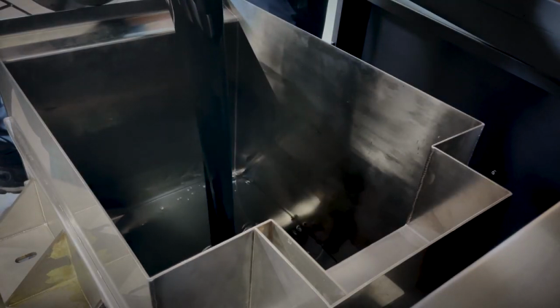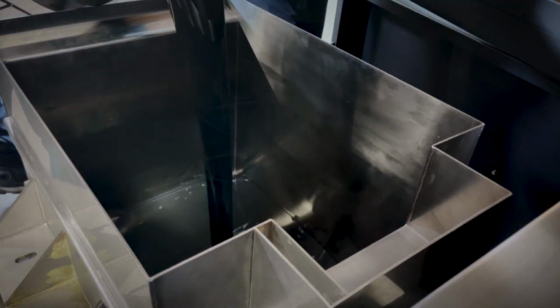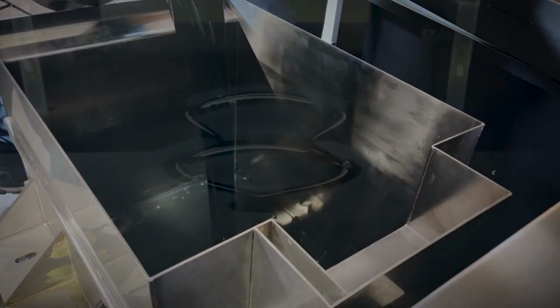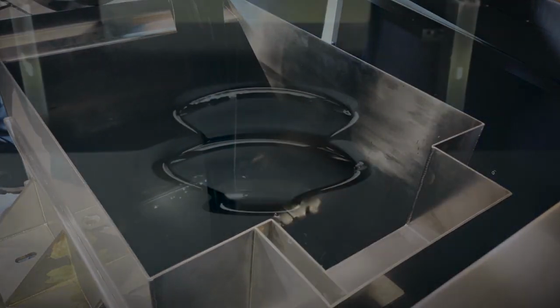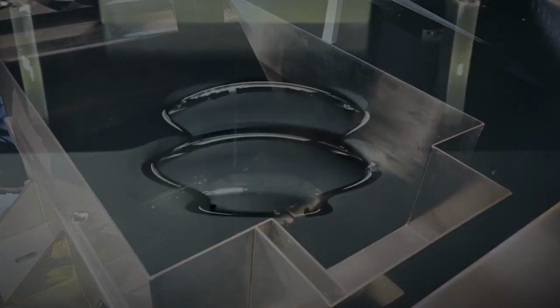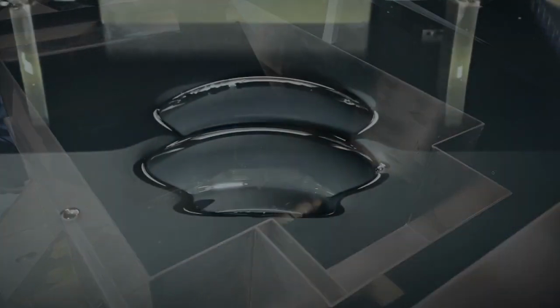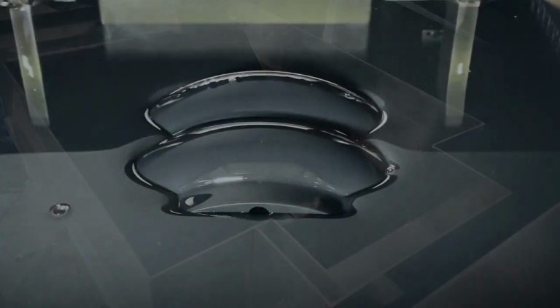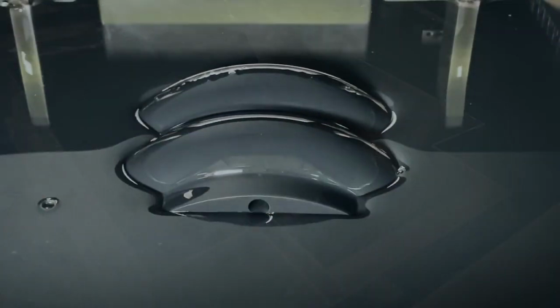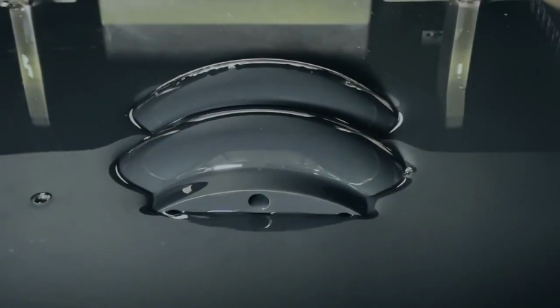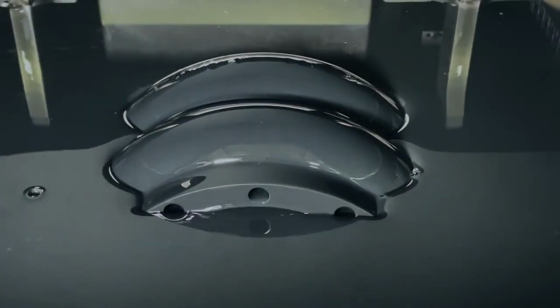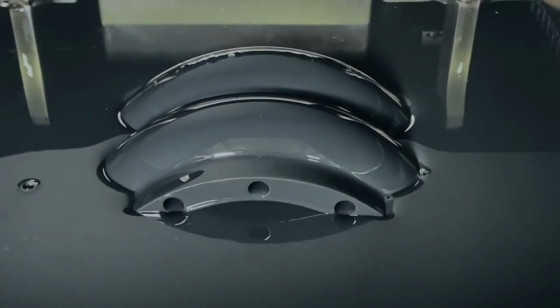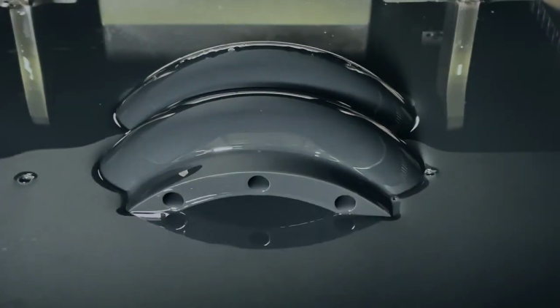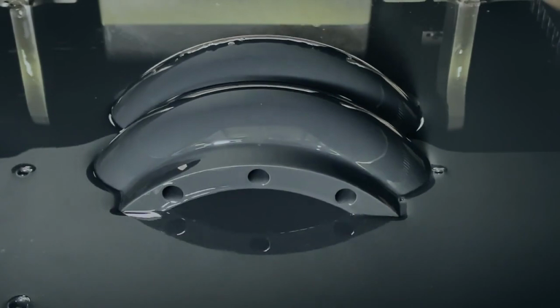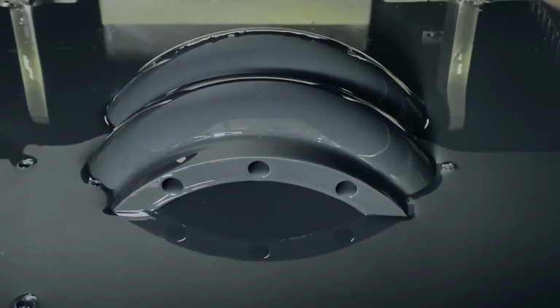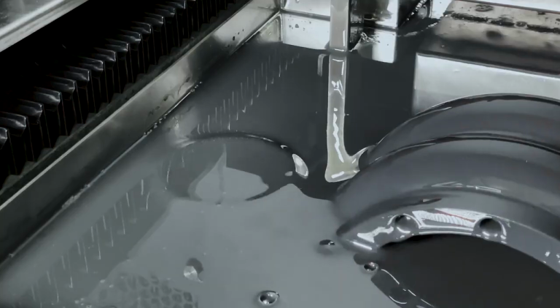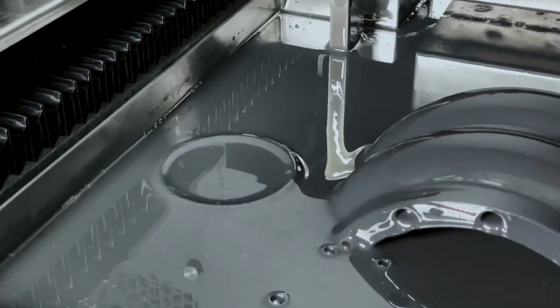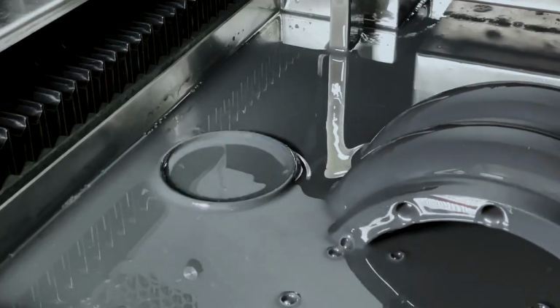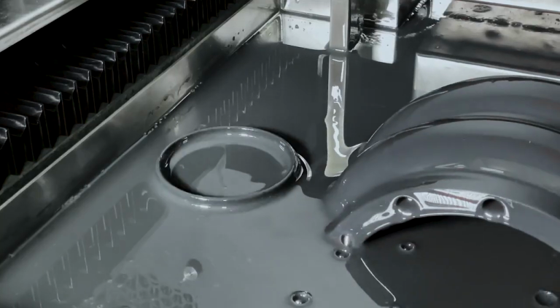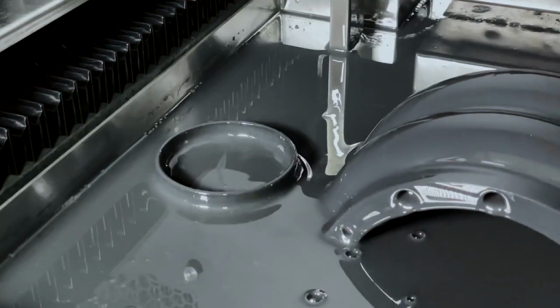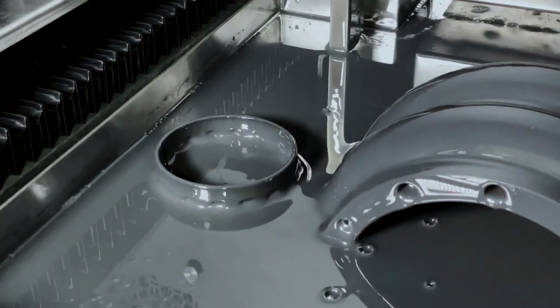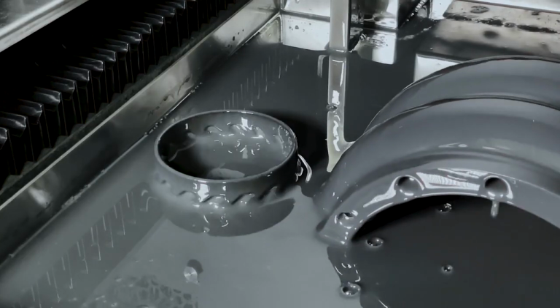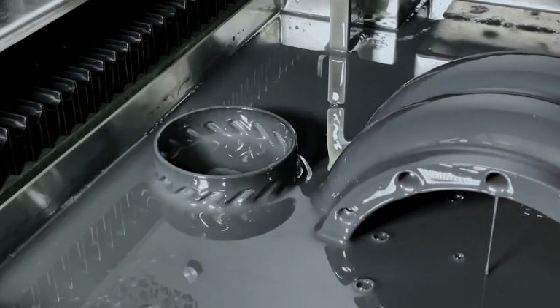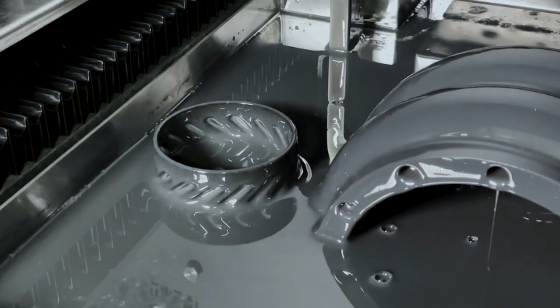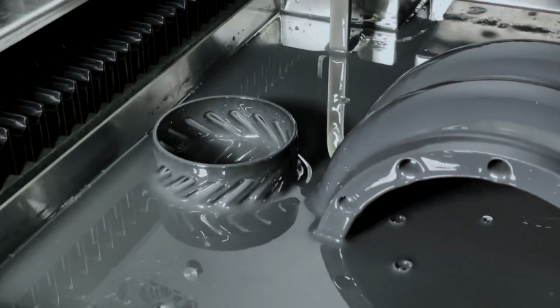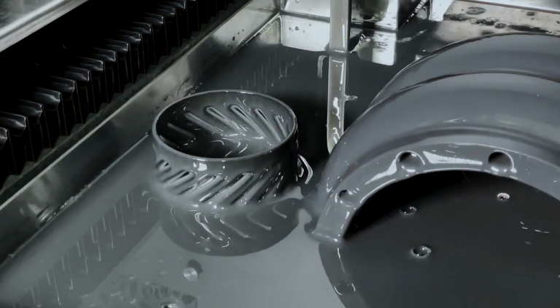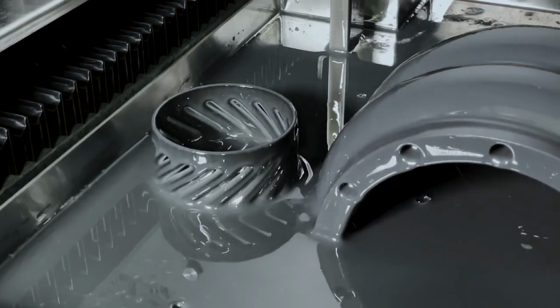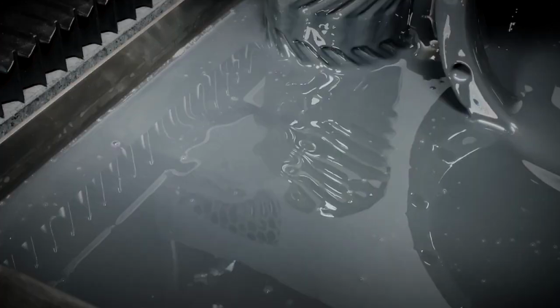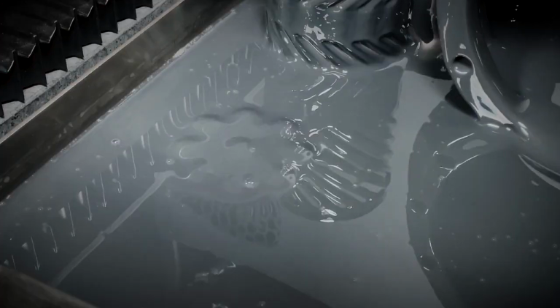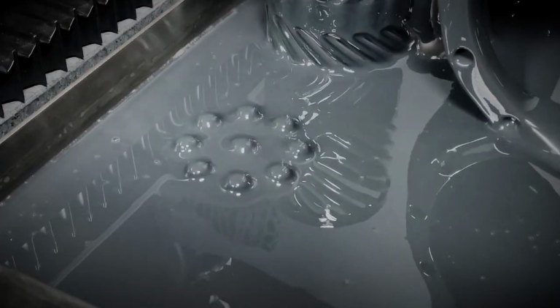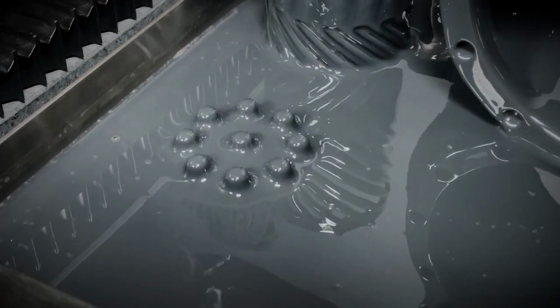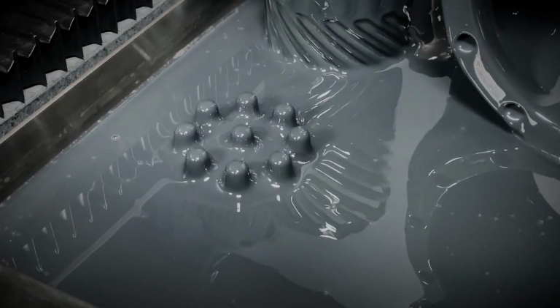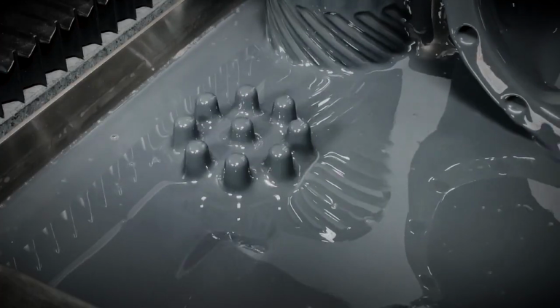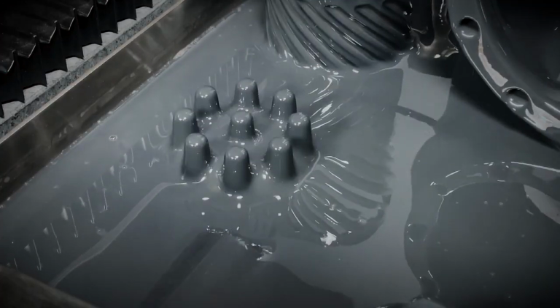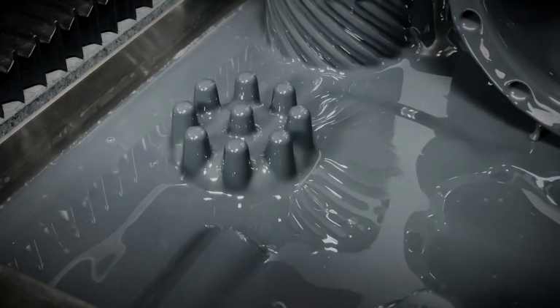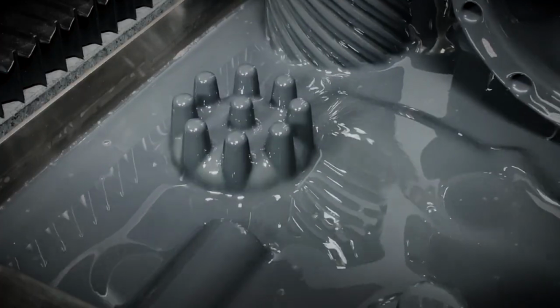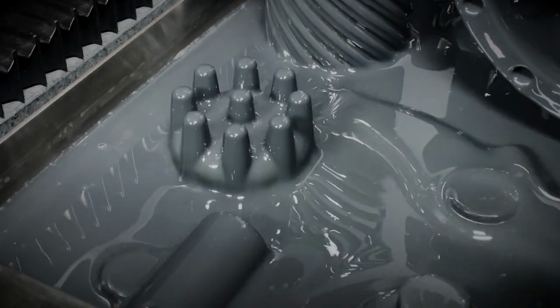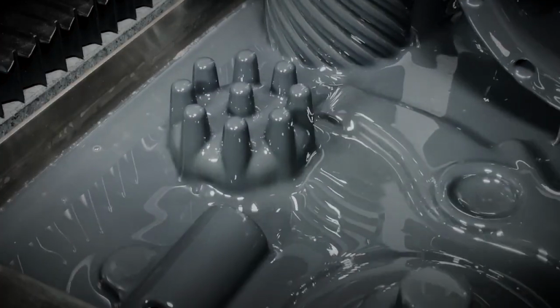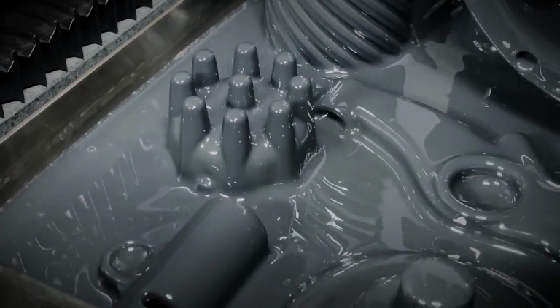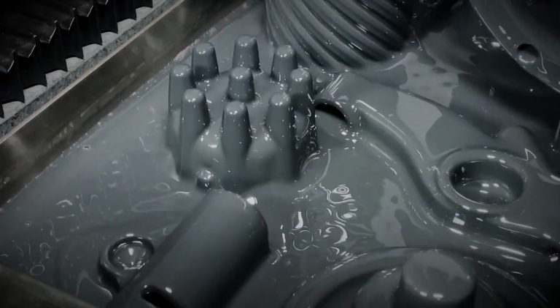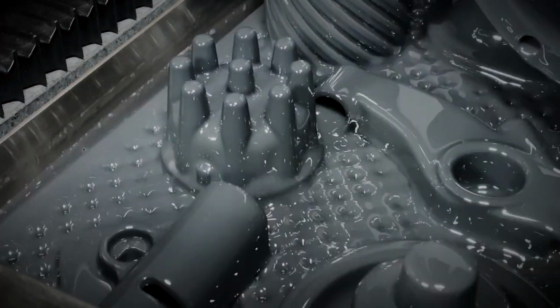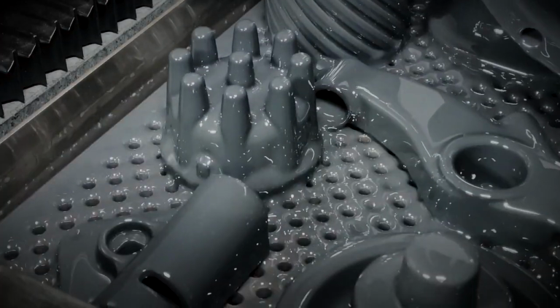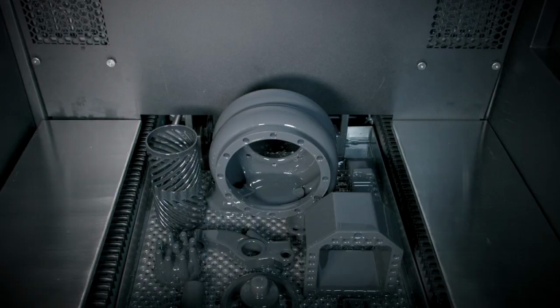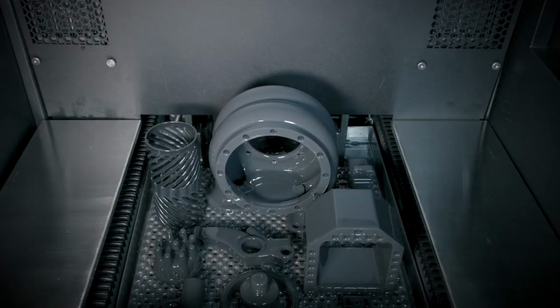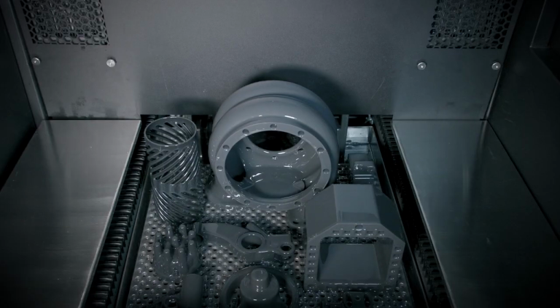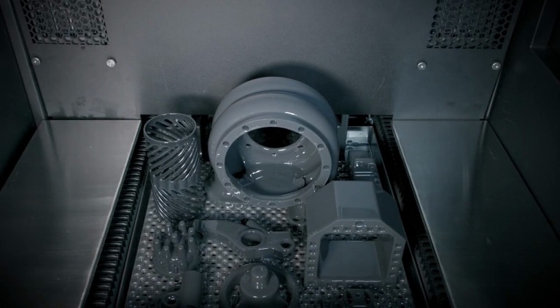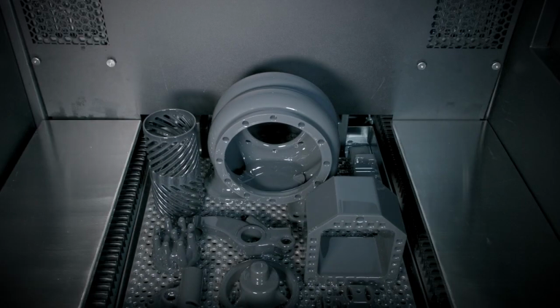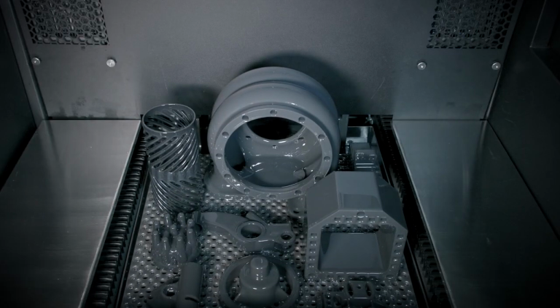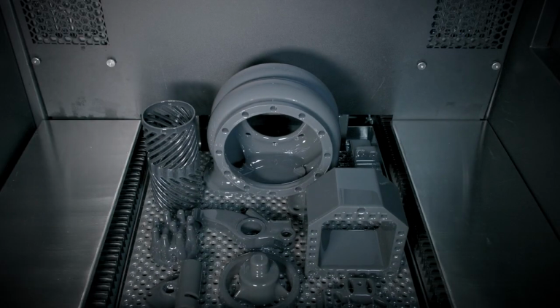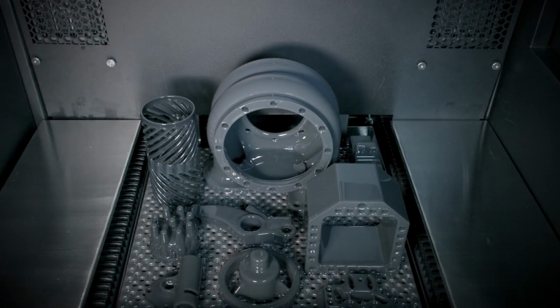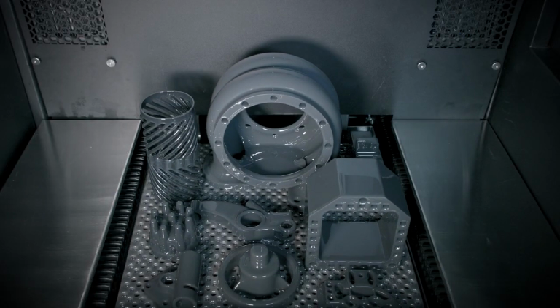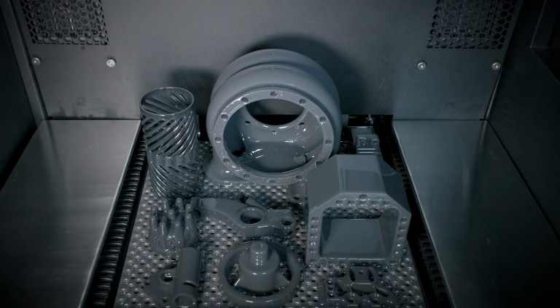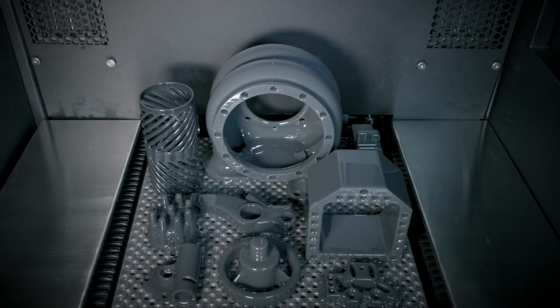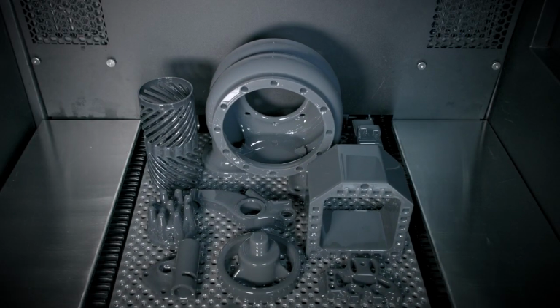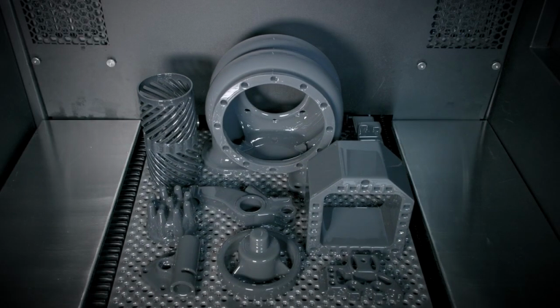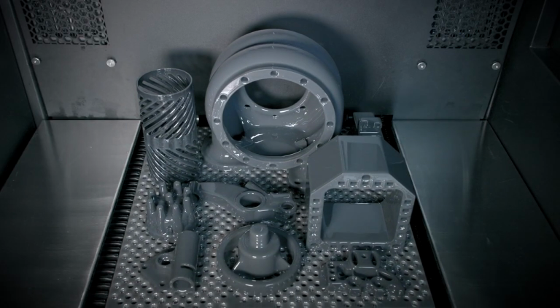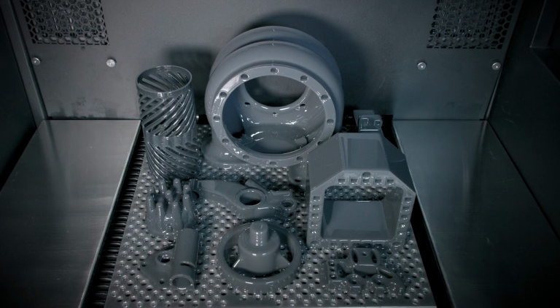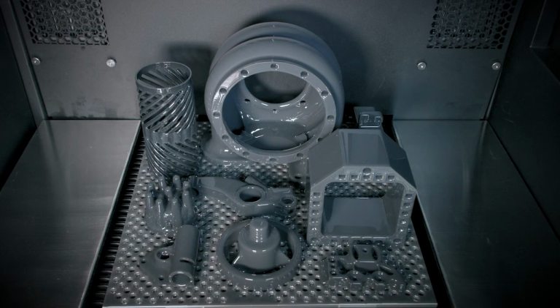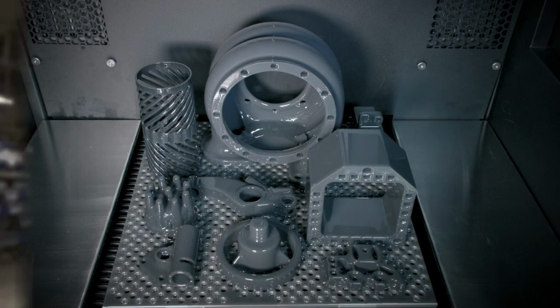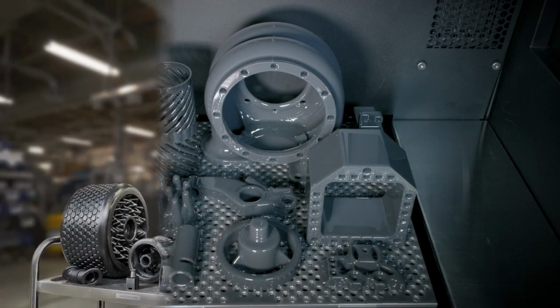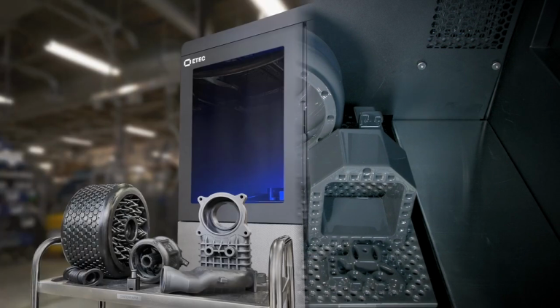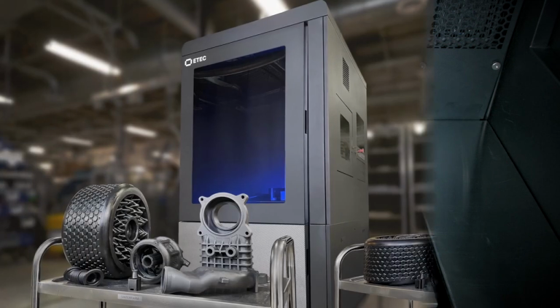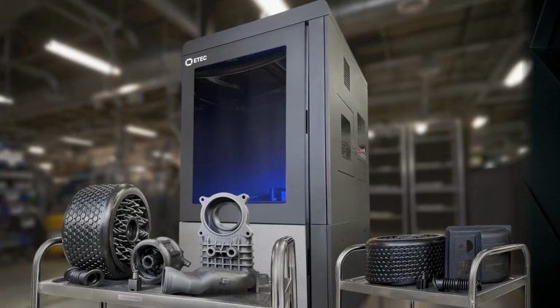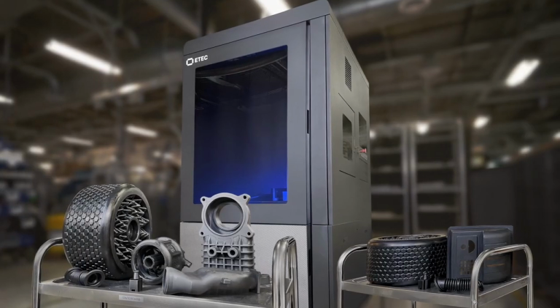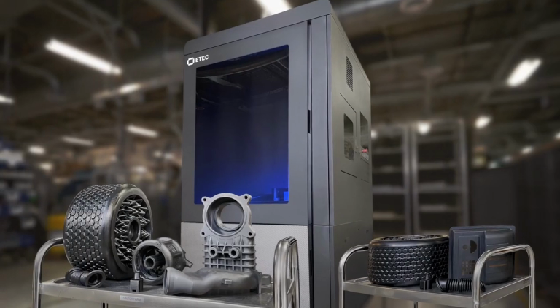The Xtreme 8K offers manufacturers a bigger, faster, and stronger DLP polymer 3D printer.